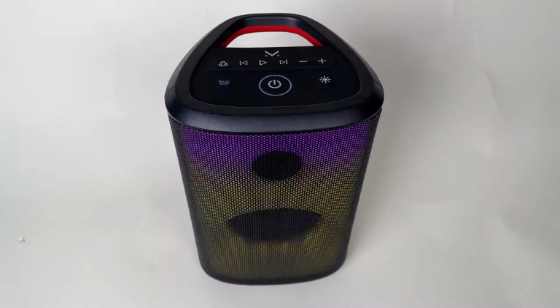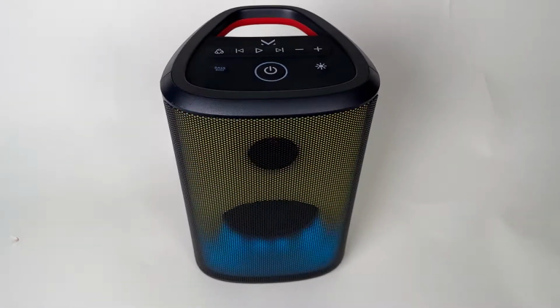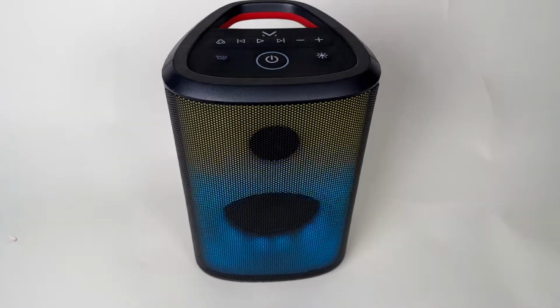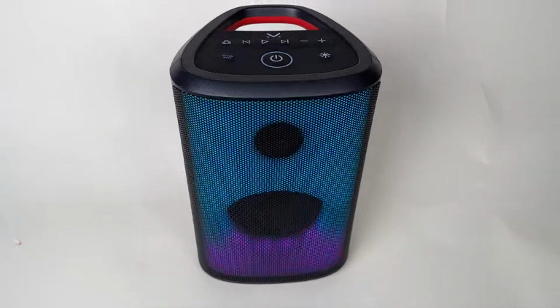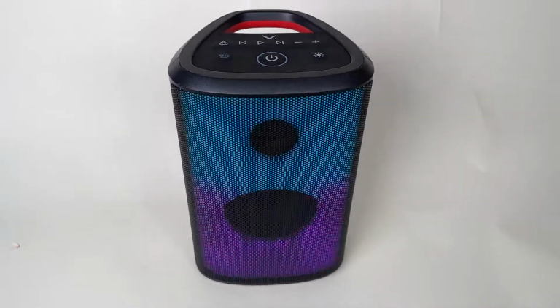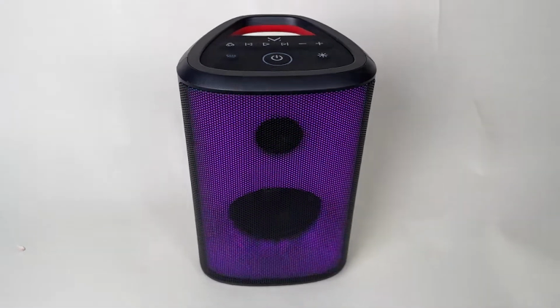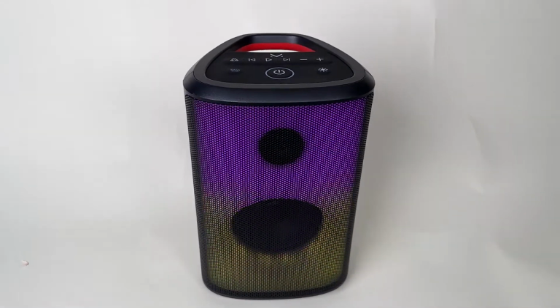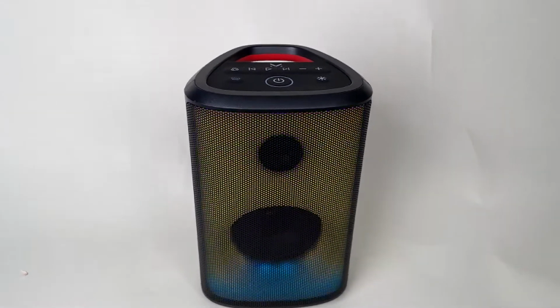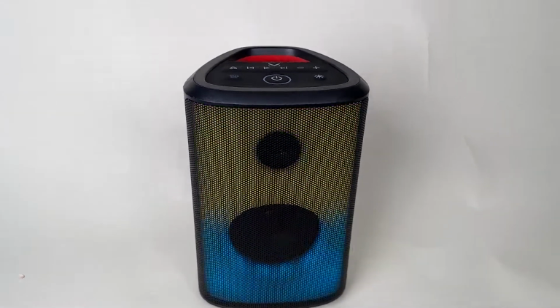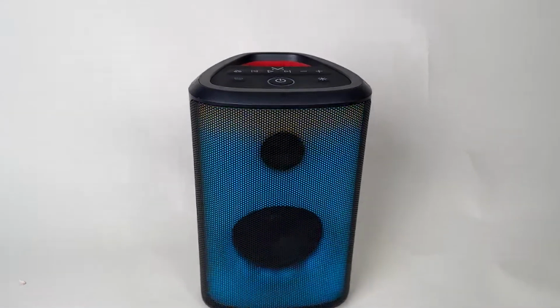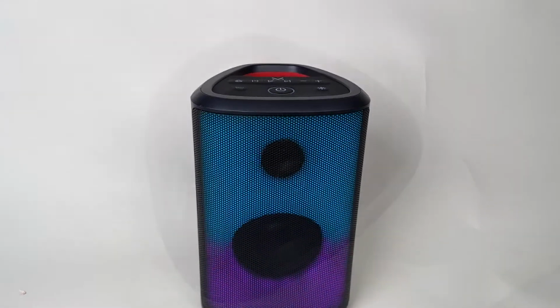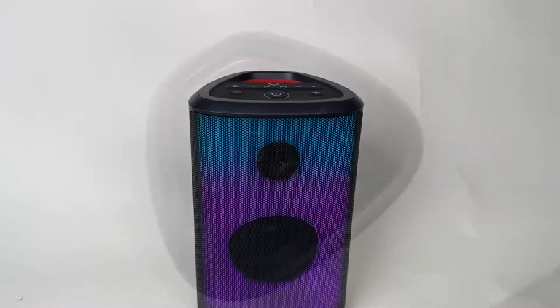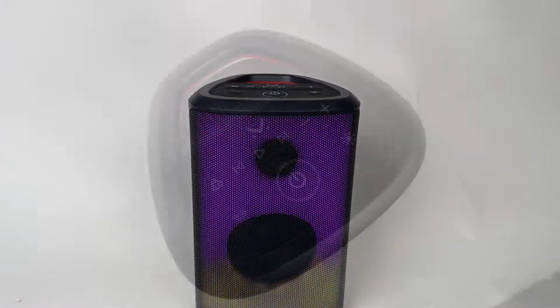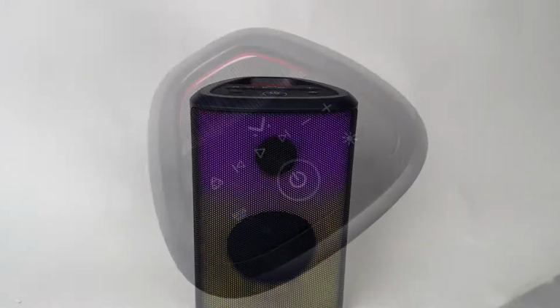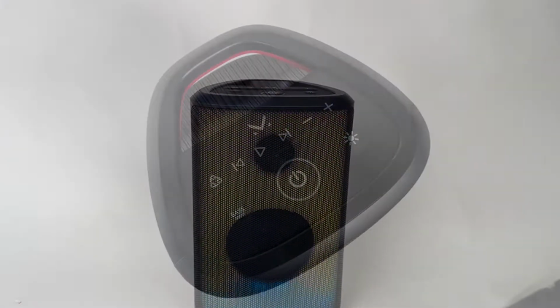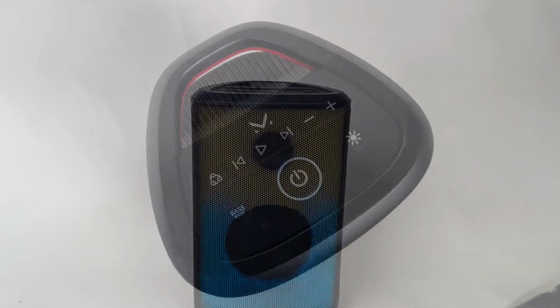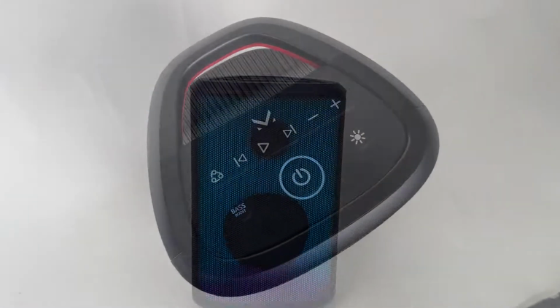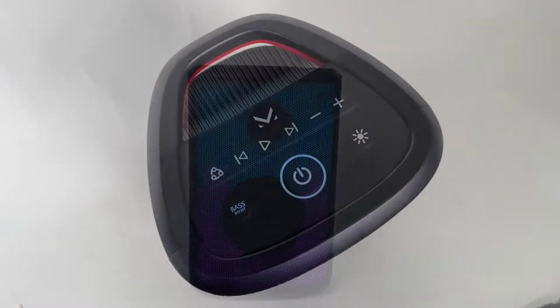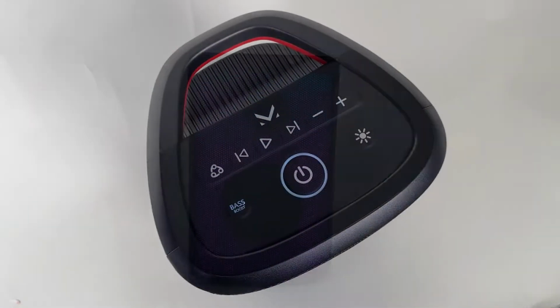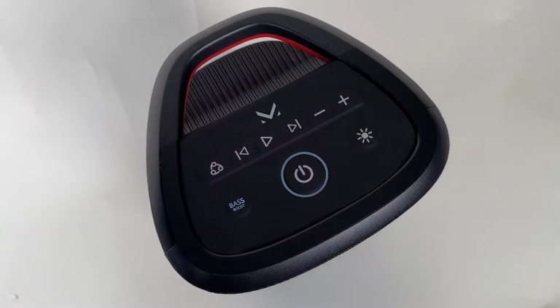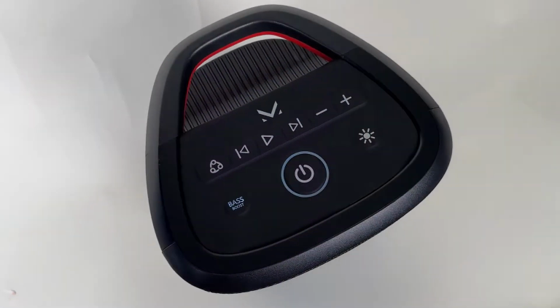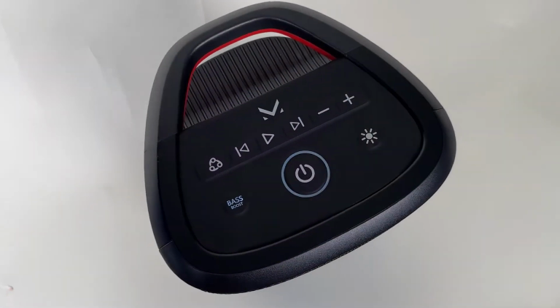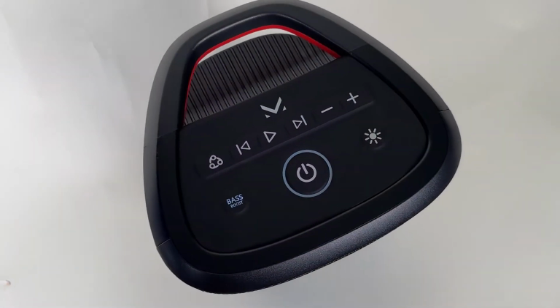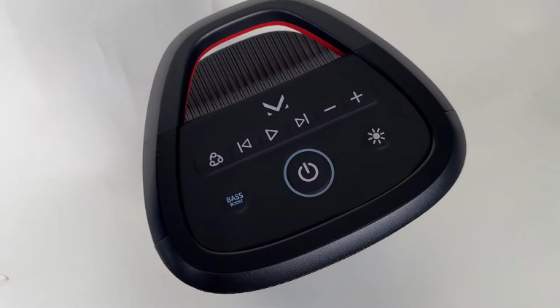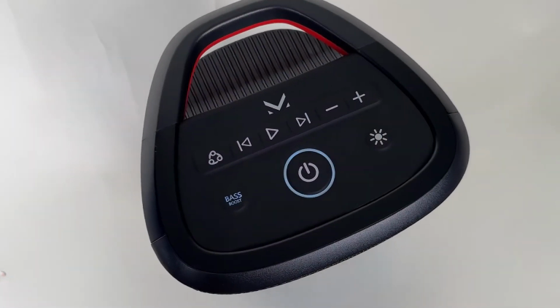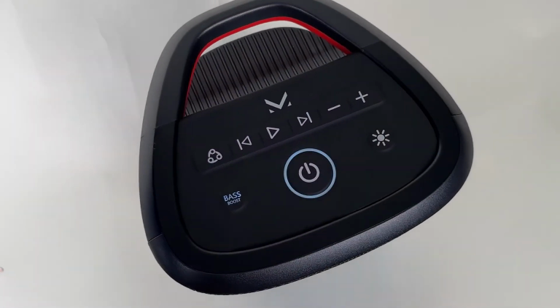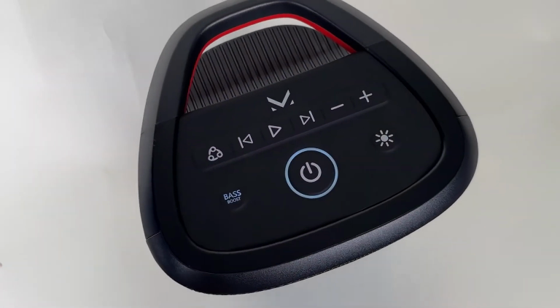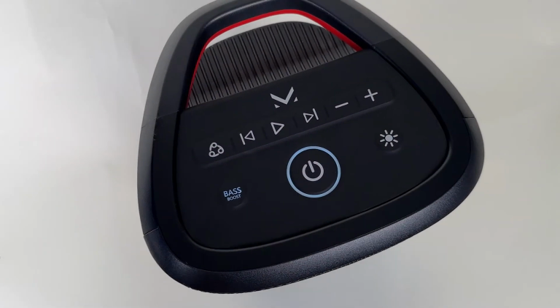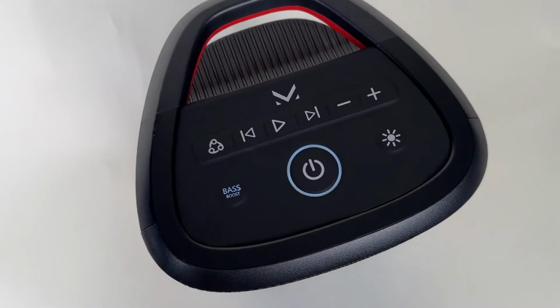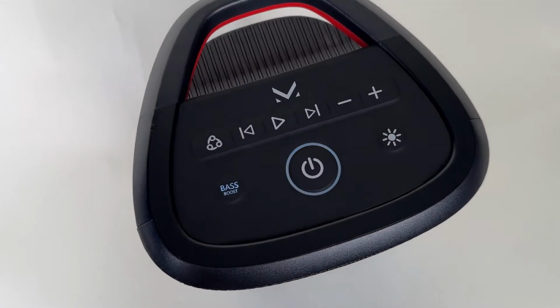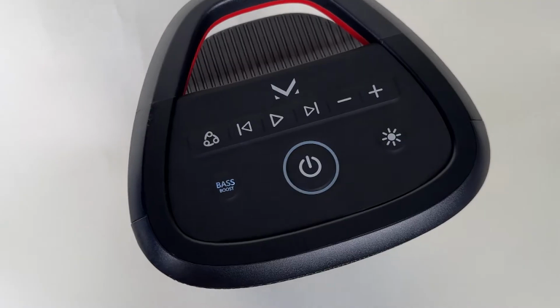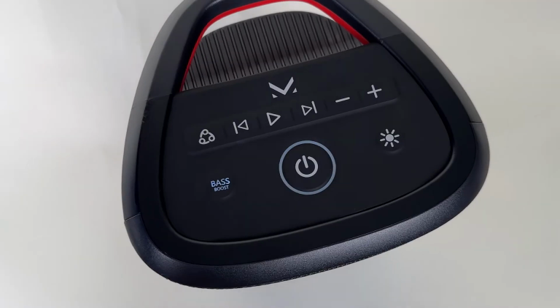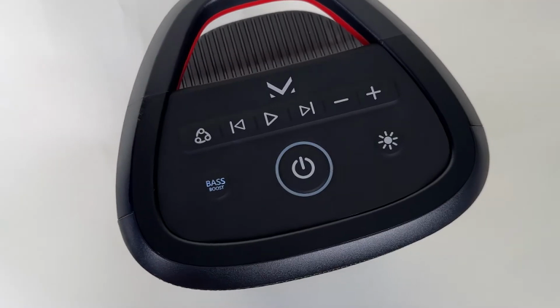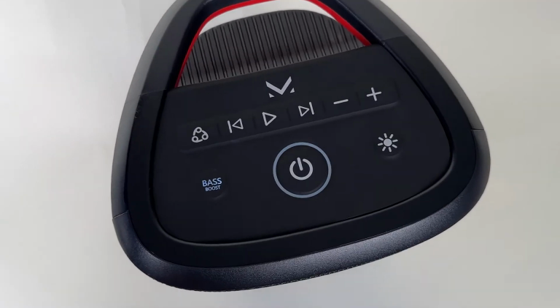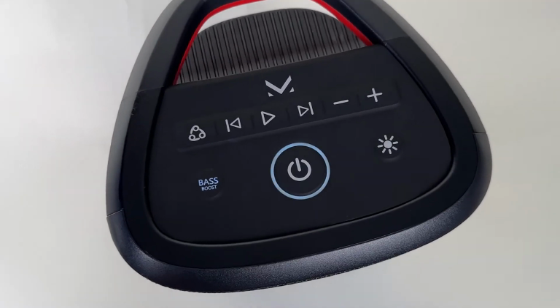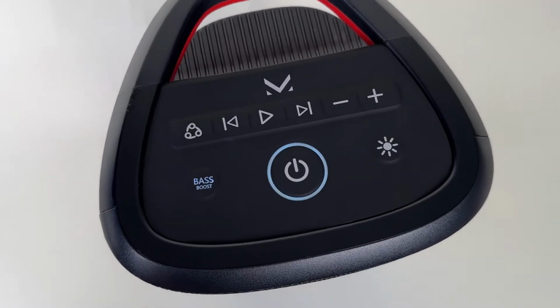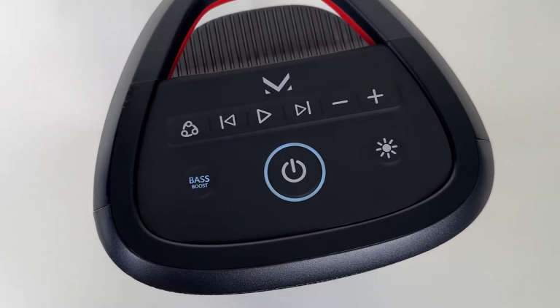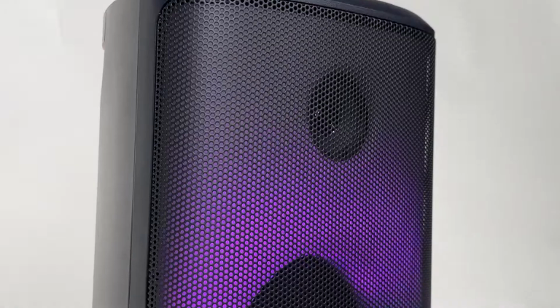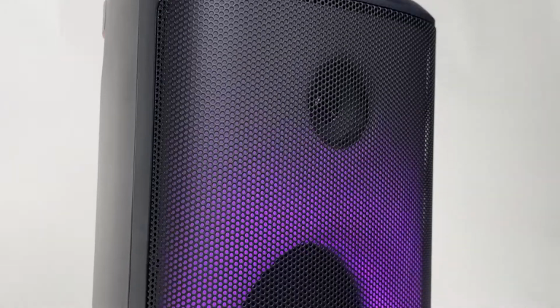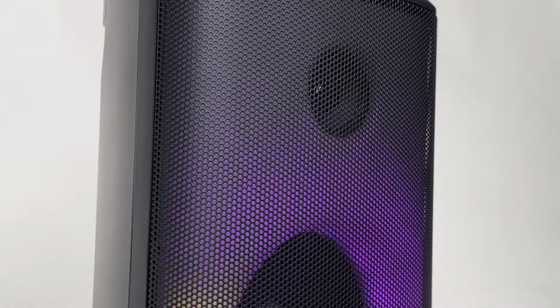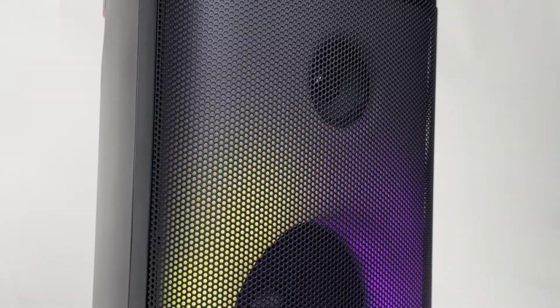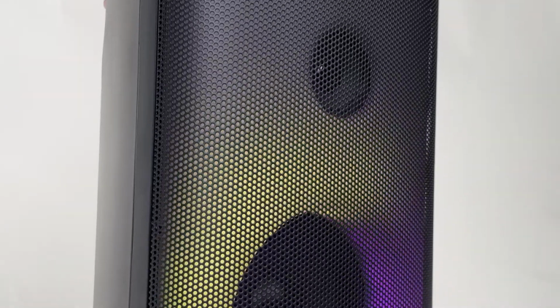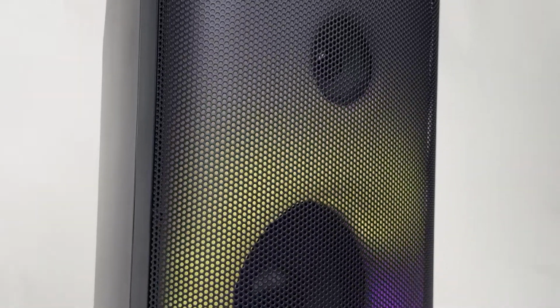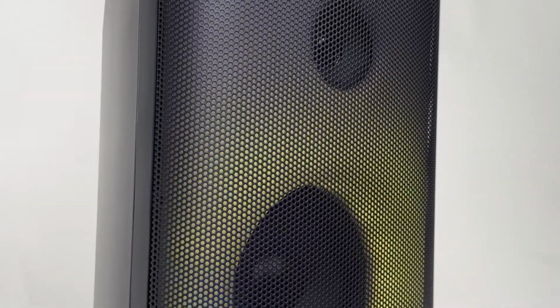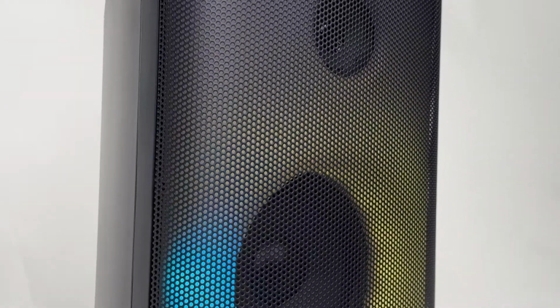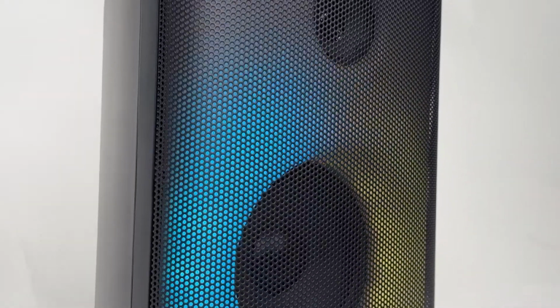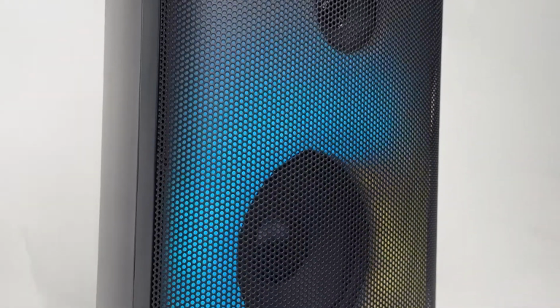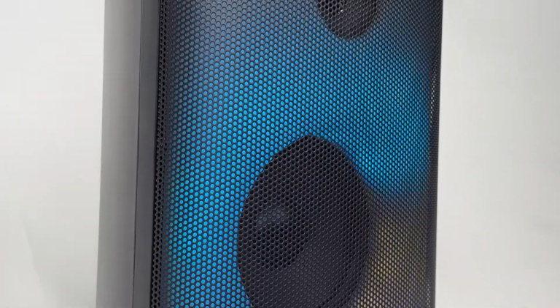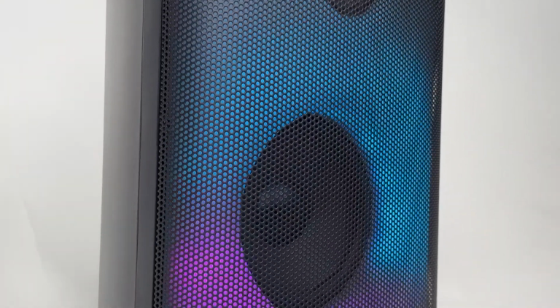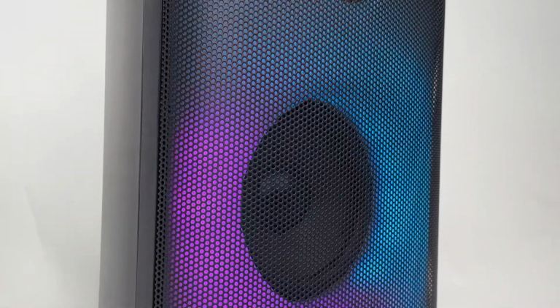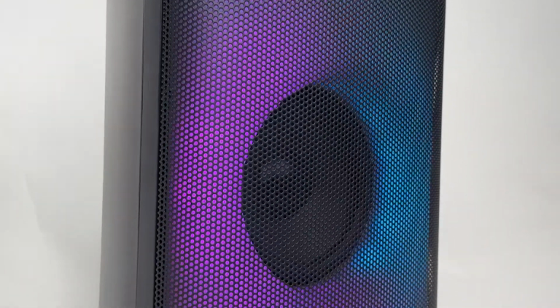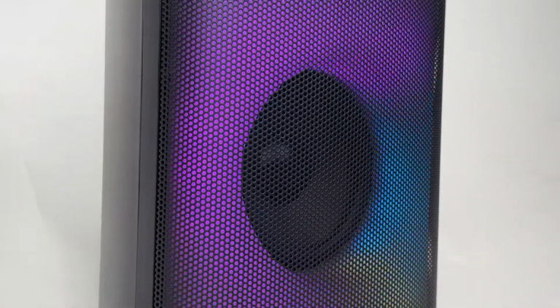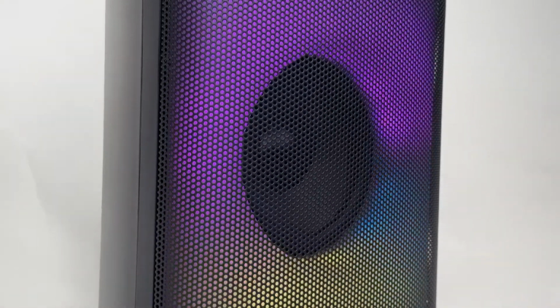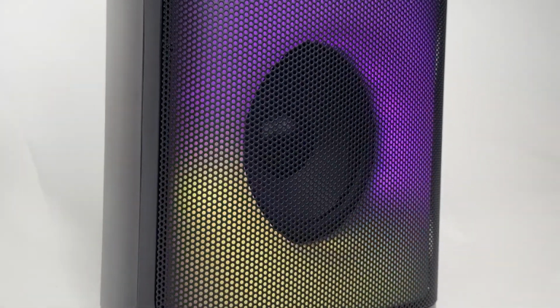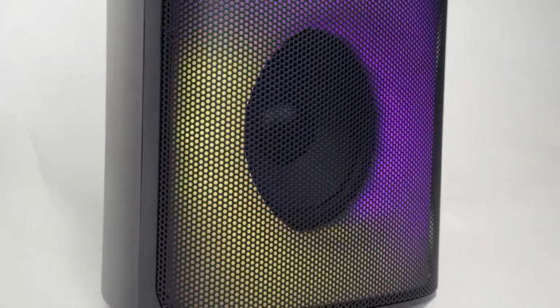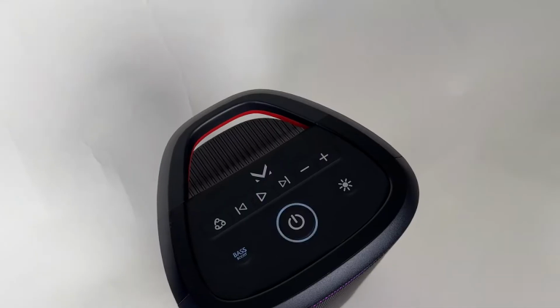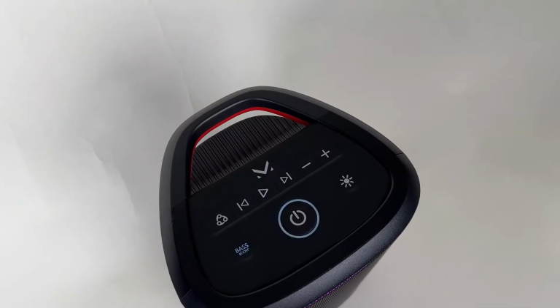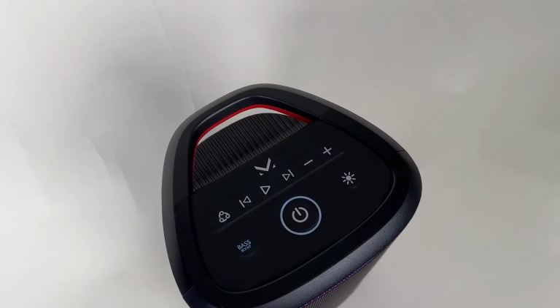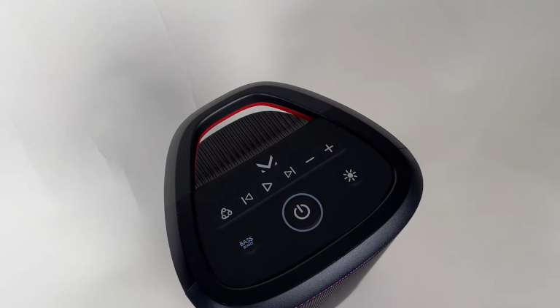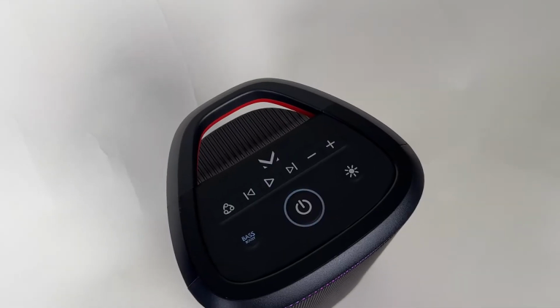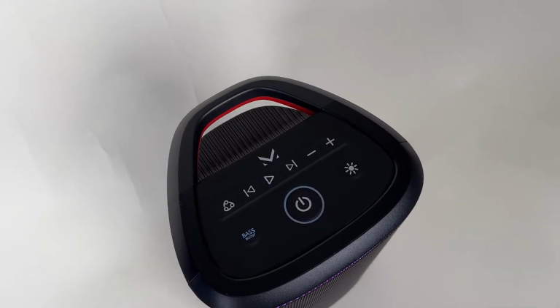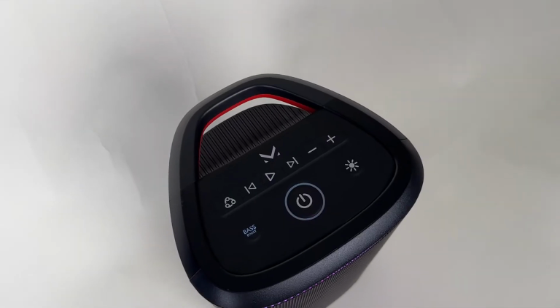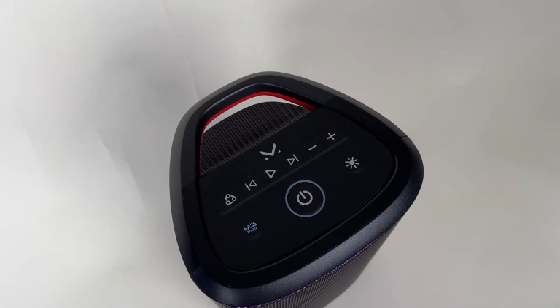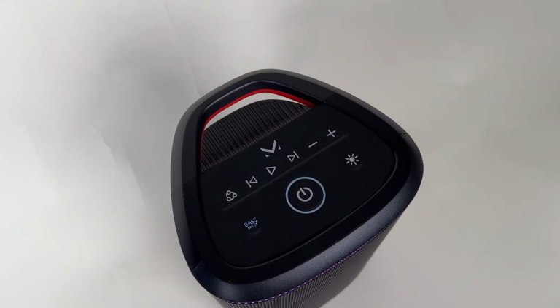Ever wondered what goes on inside your speaker when you play your favorite songs? Let's find out.